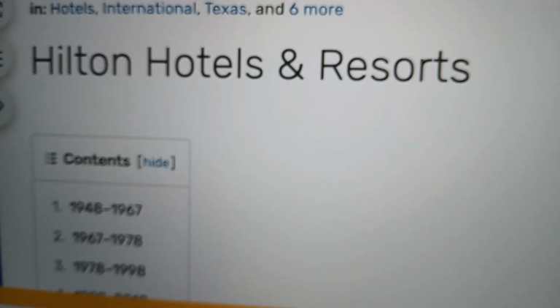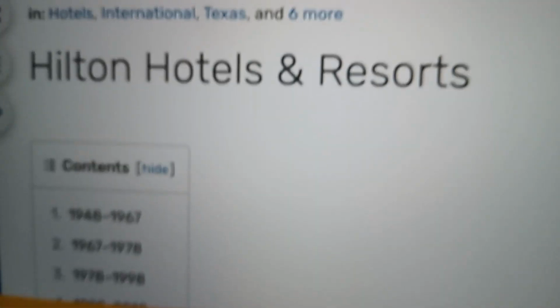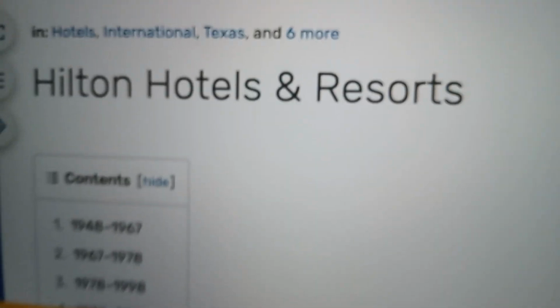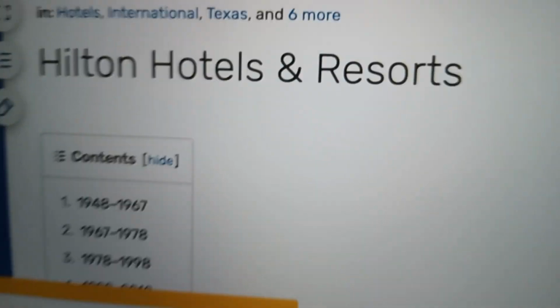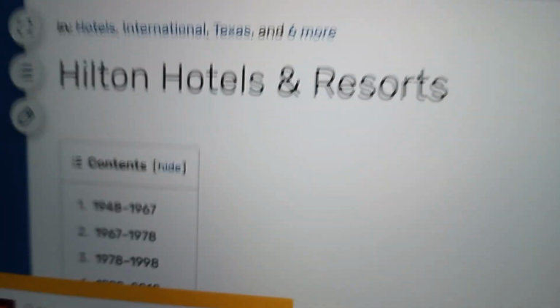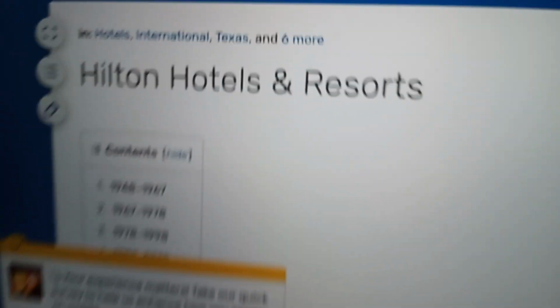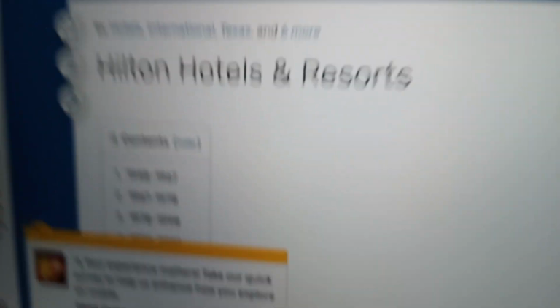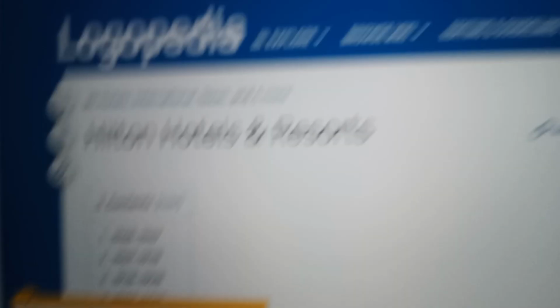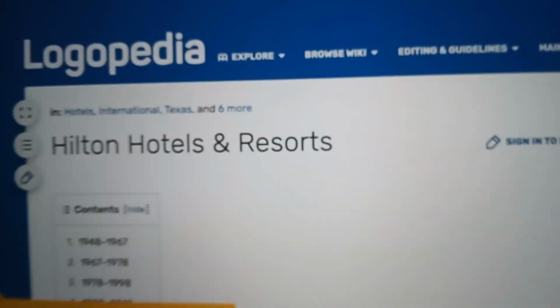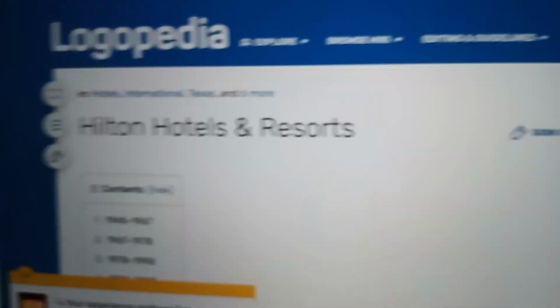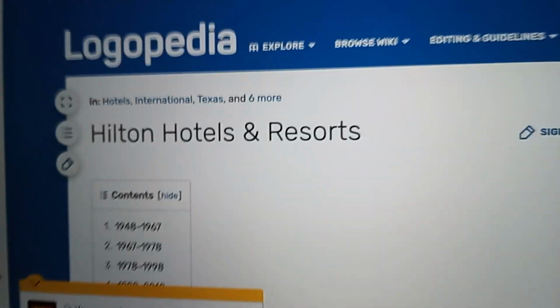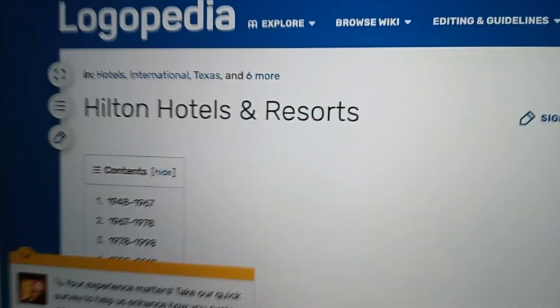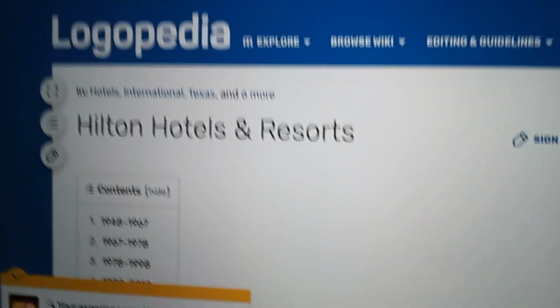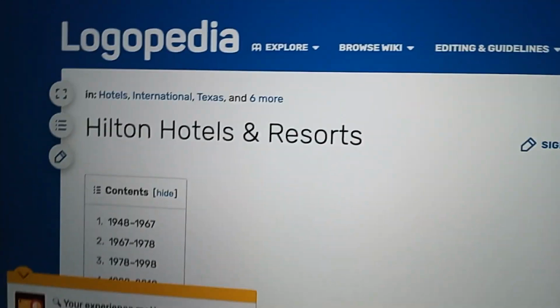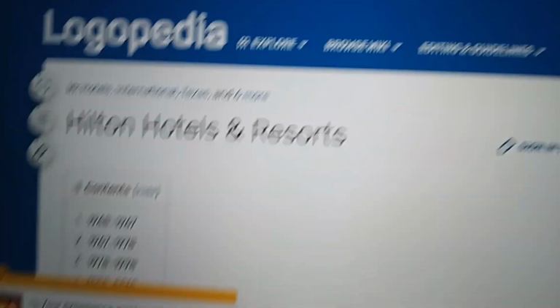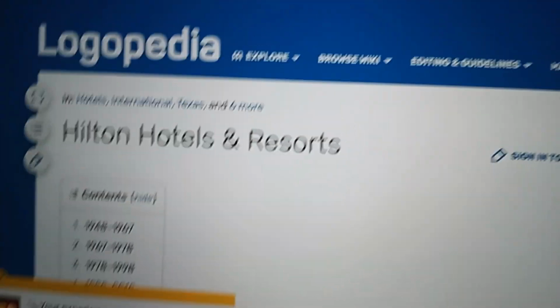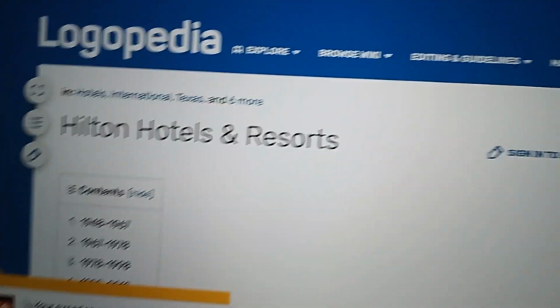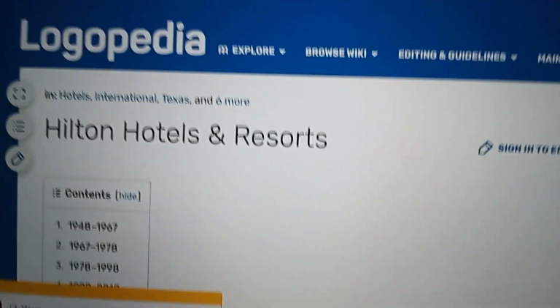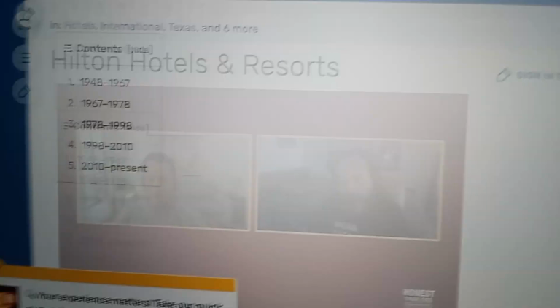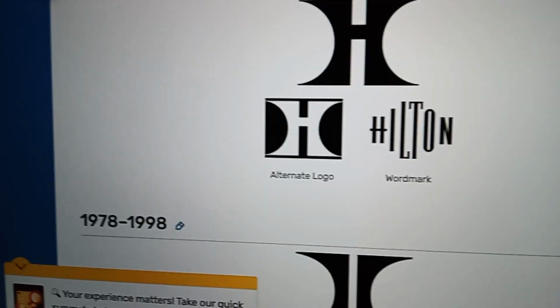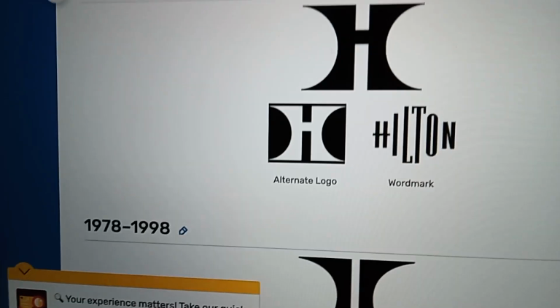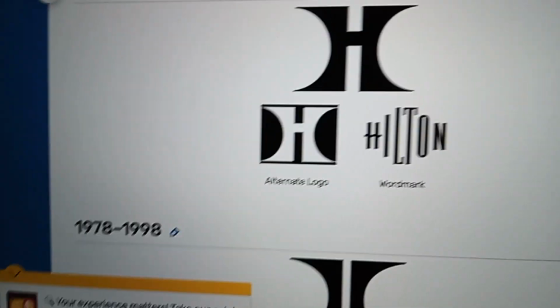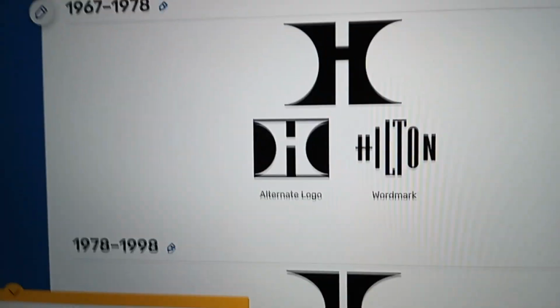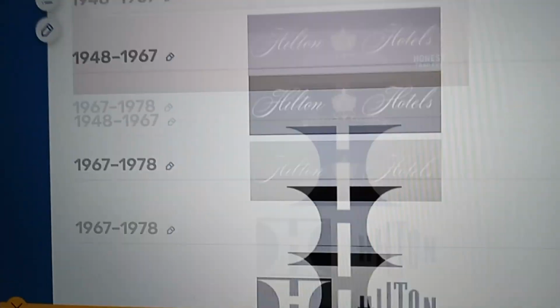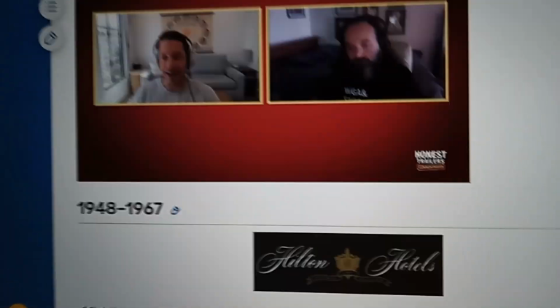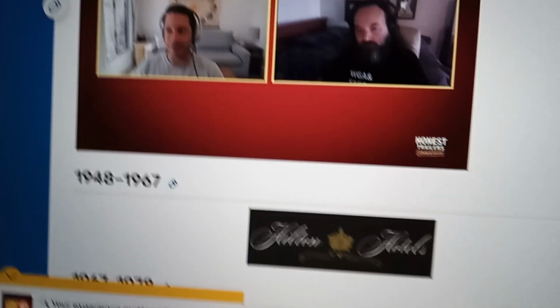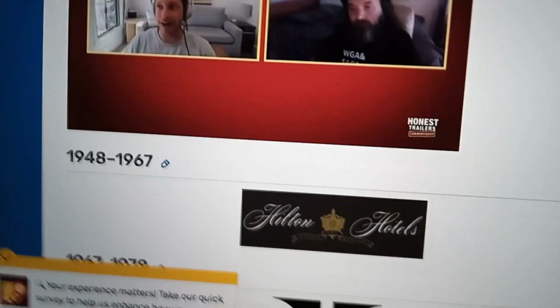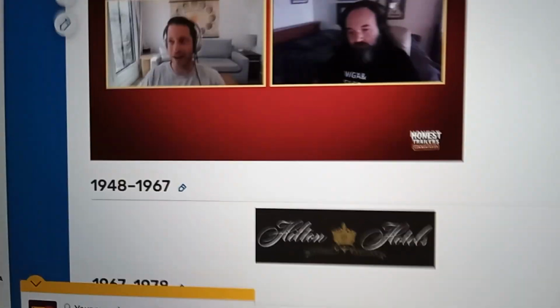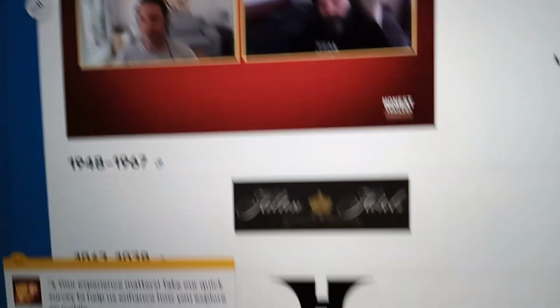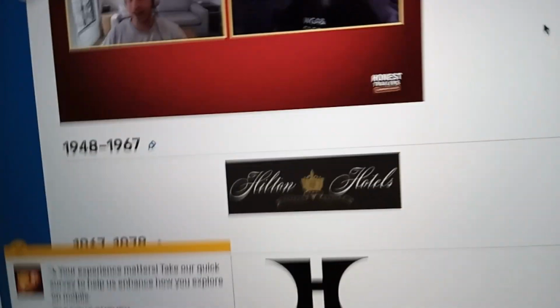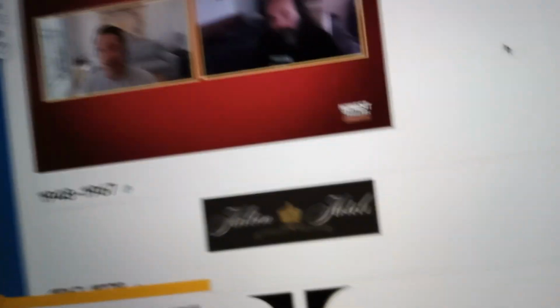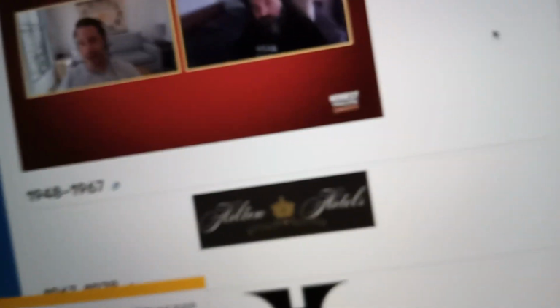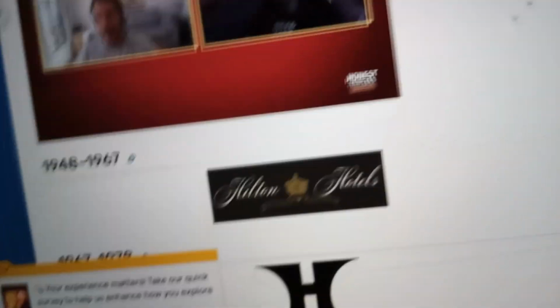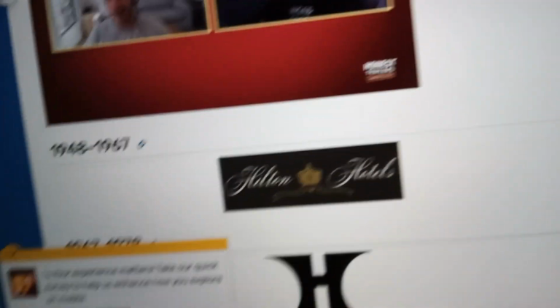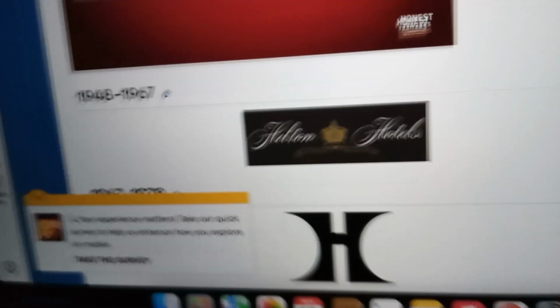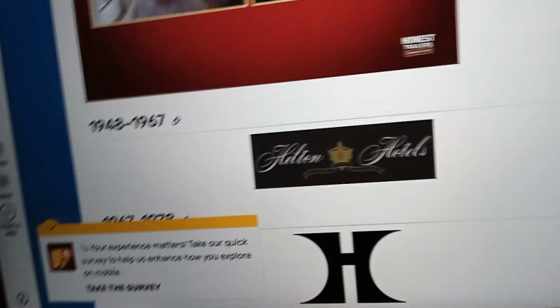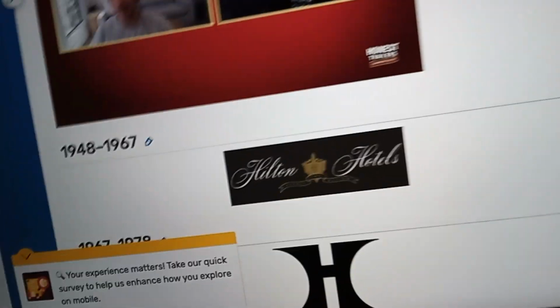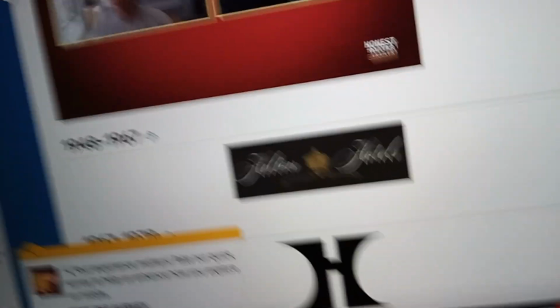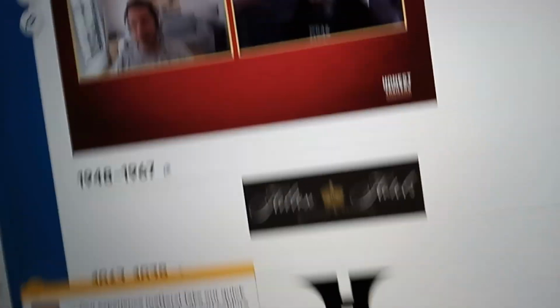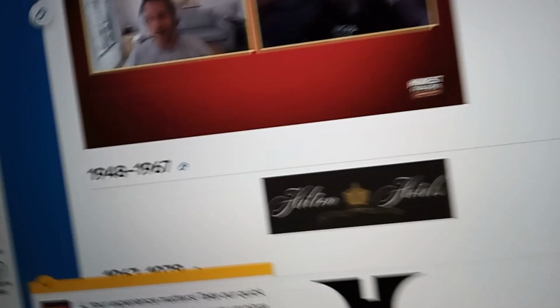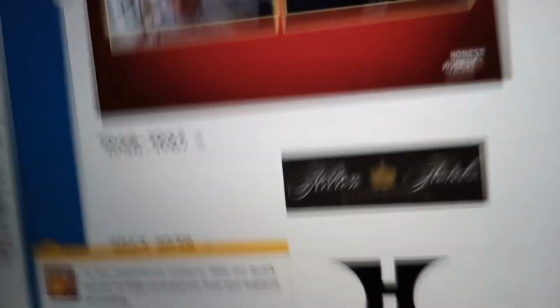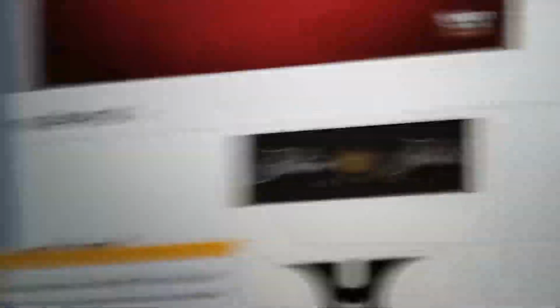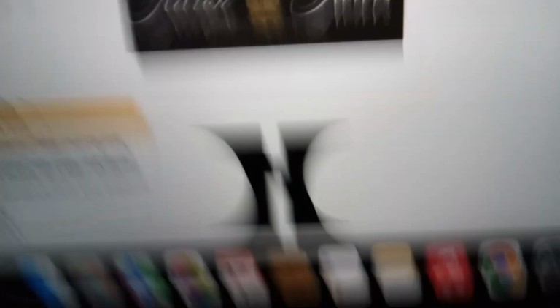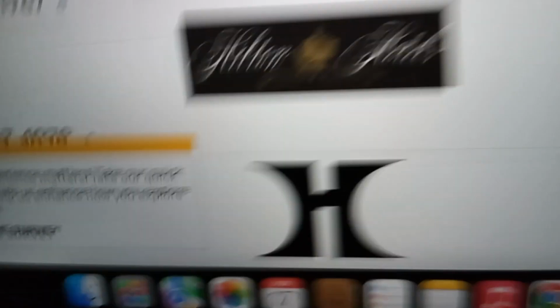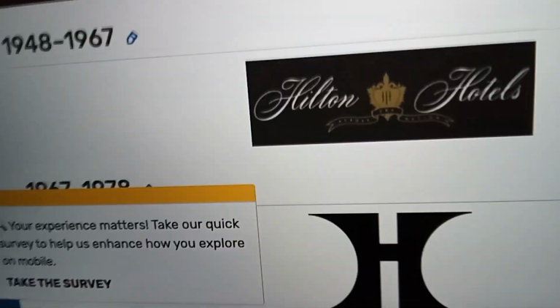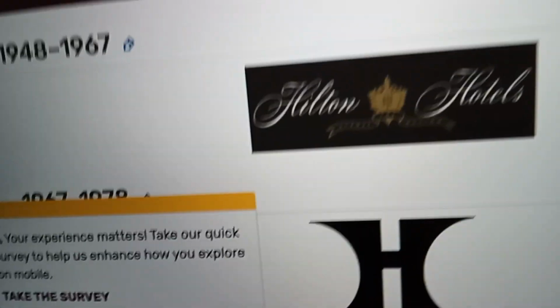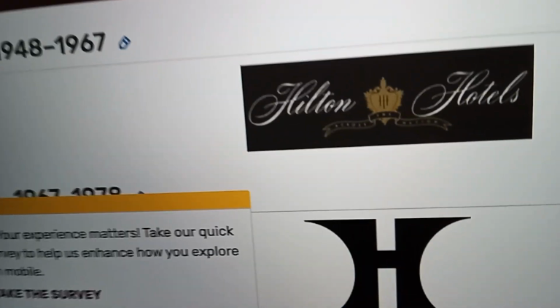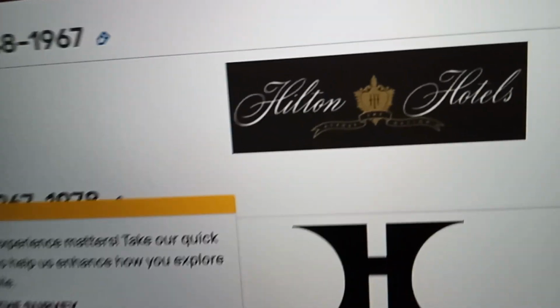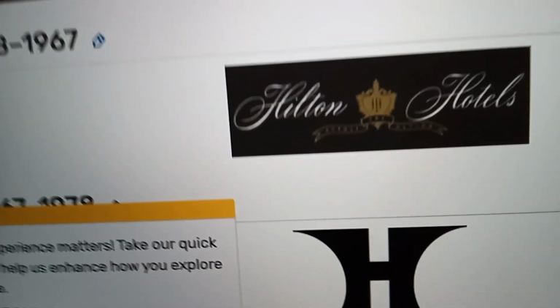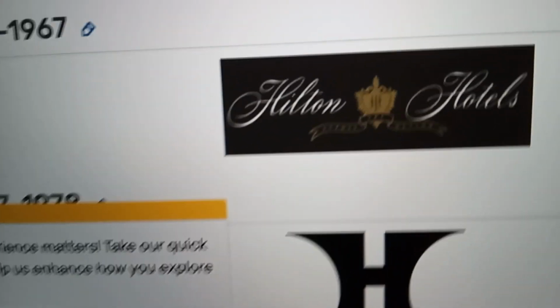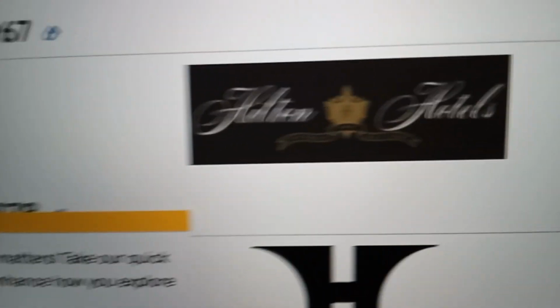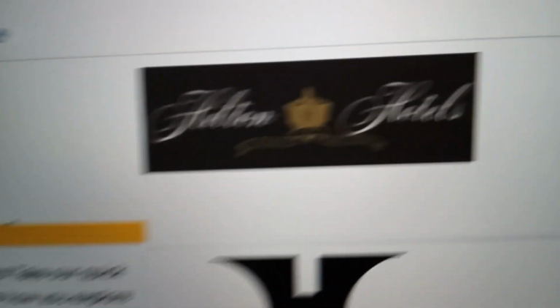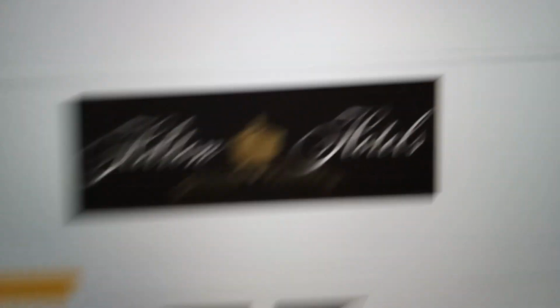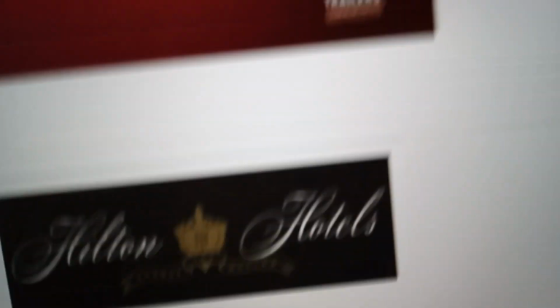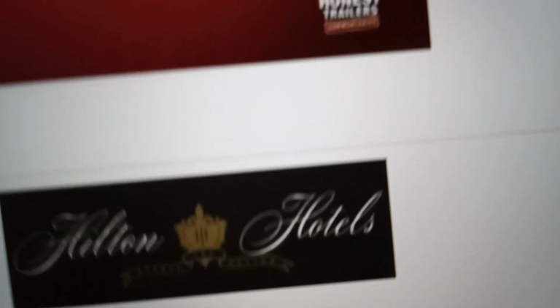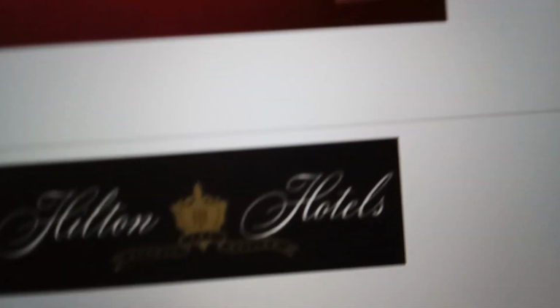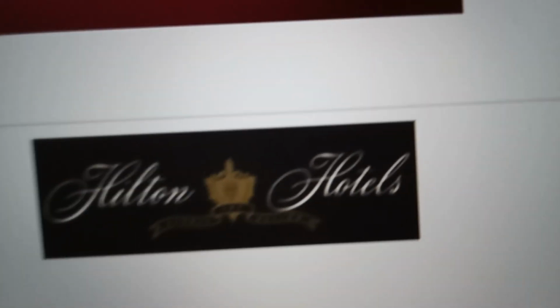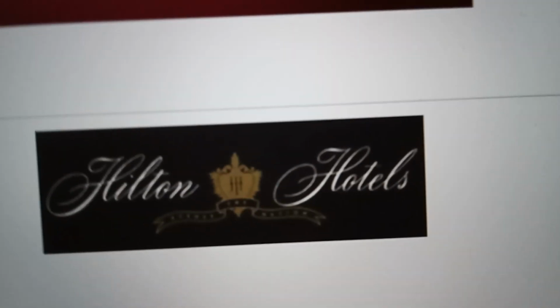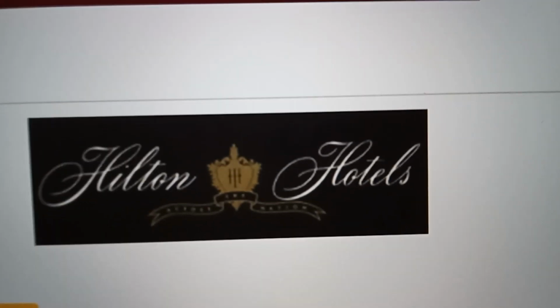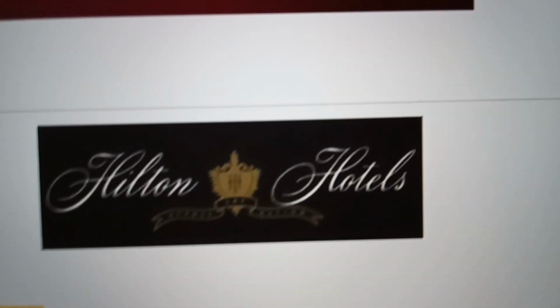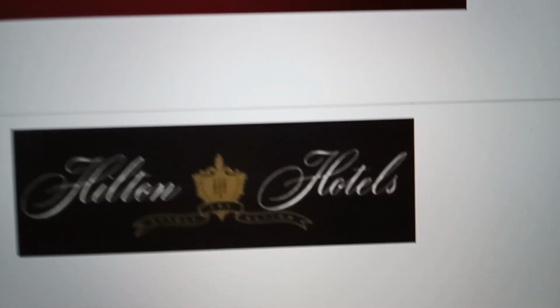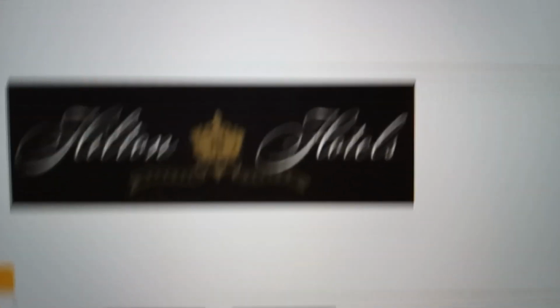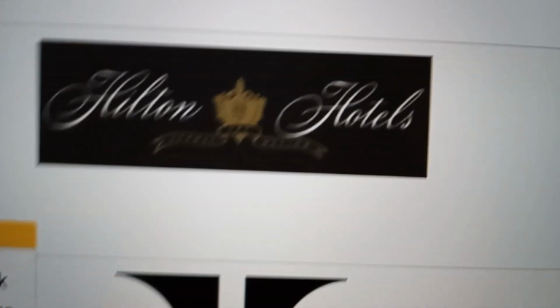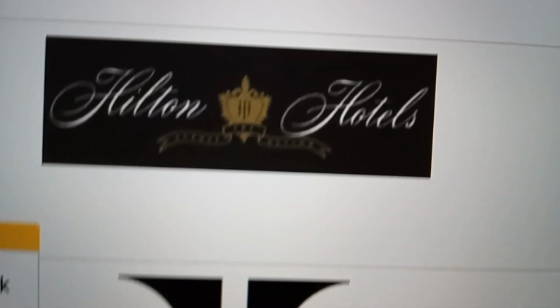Hello, welcome to the 7th episode of the Logos Youth. Today it will be about the Hilton Hotel, so it's going to be about the Hilton Hotel.